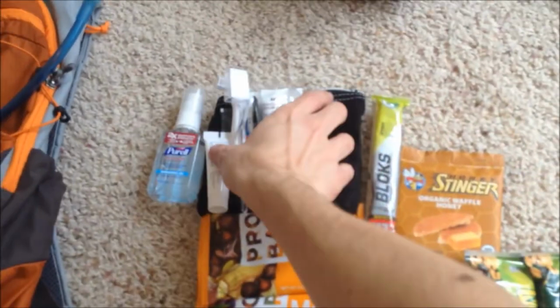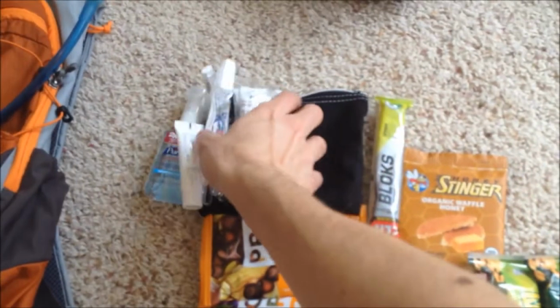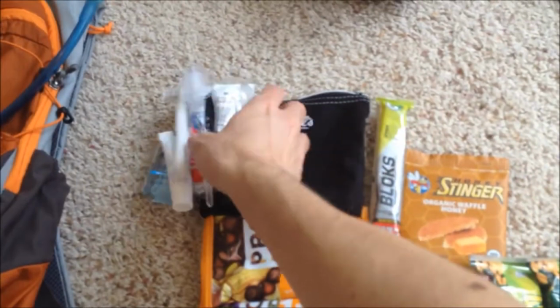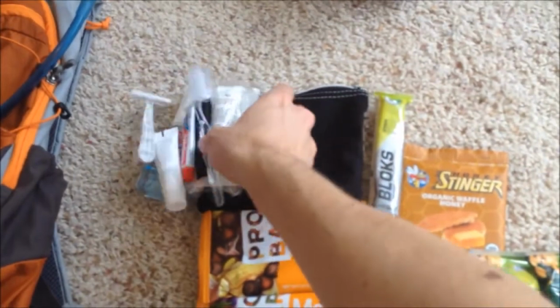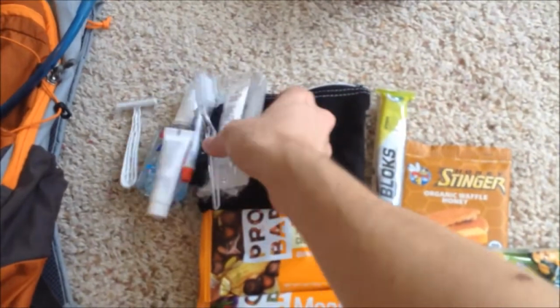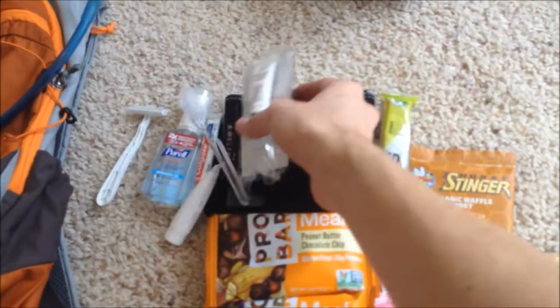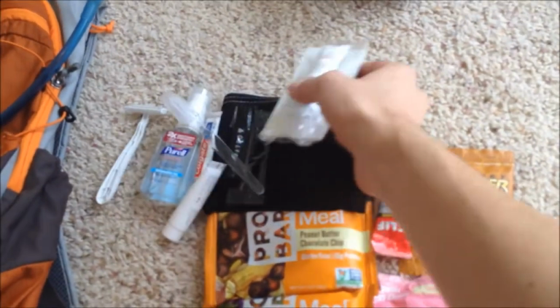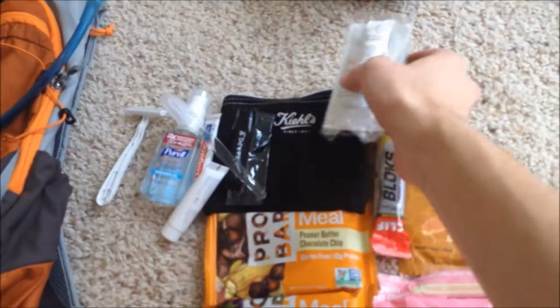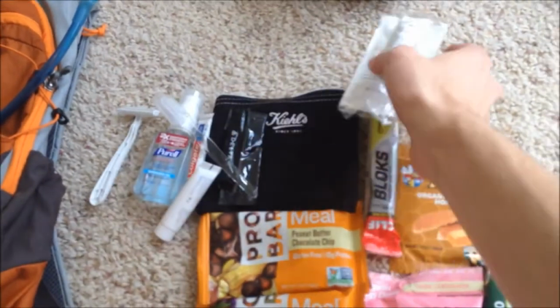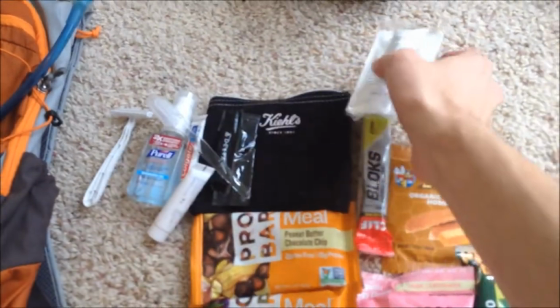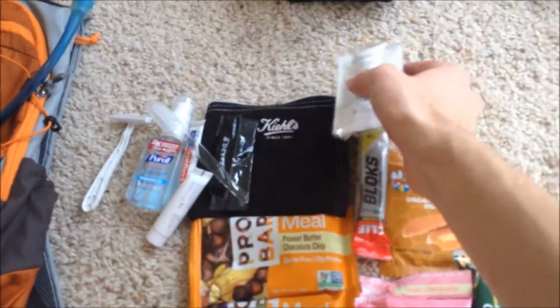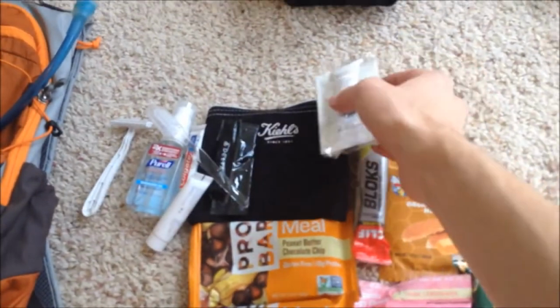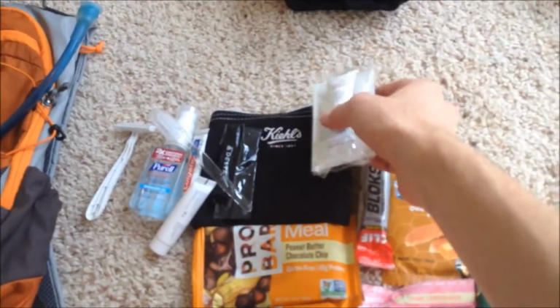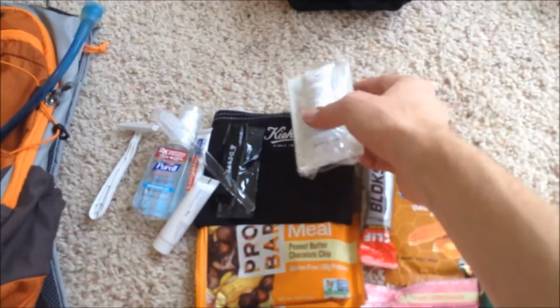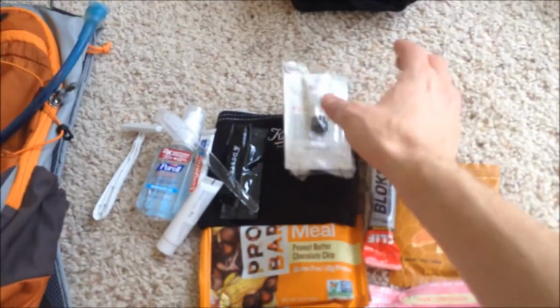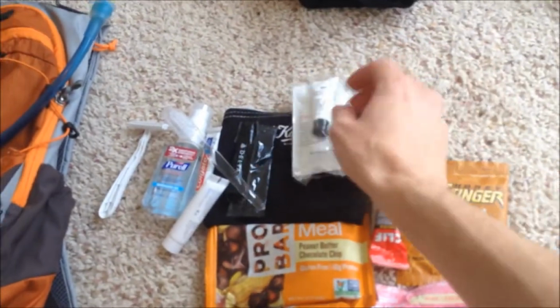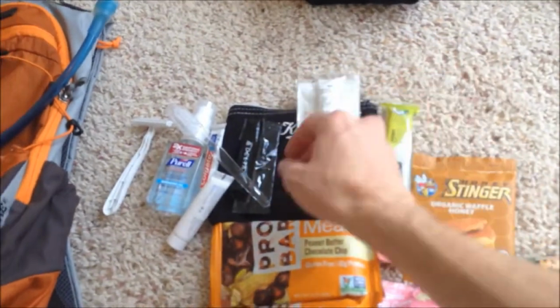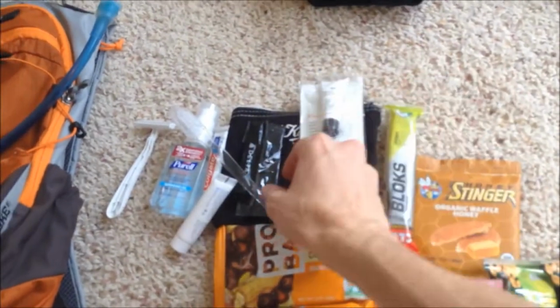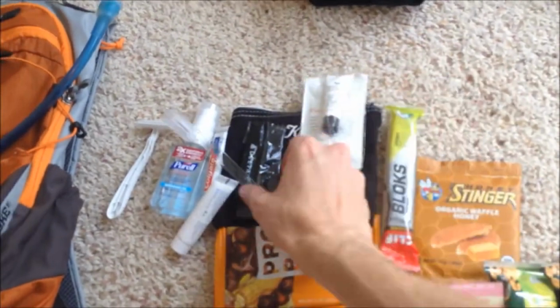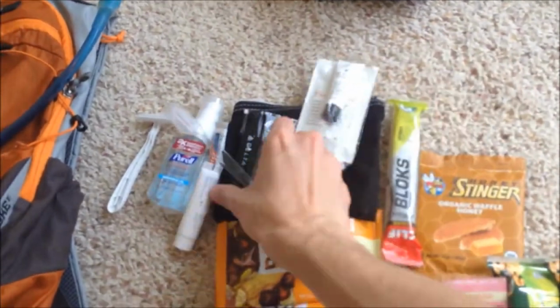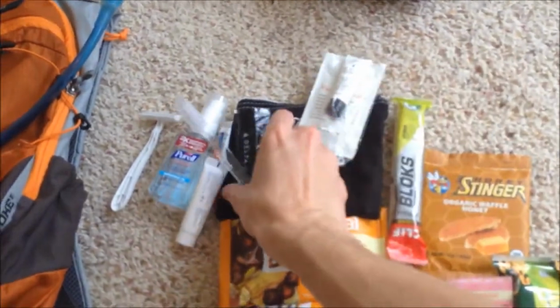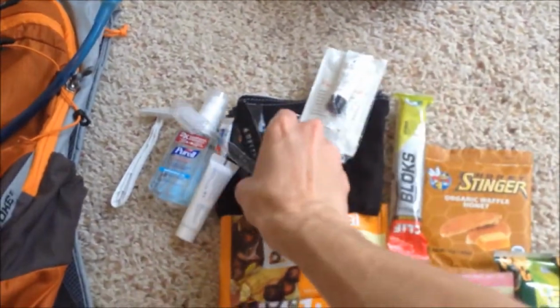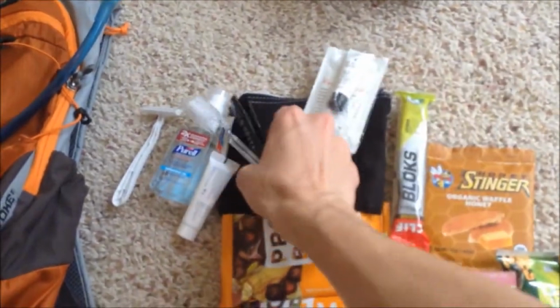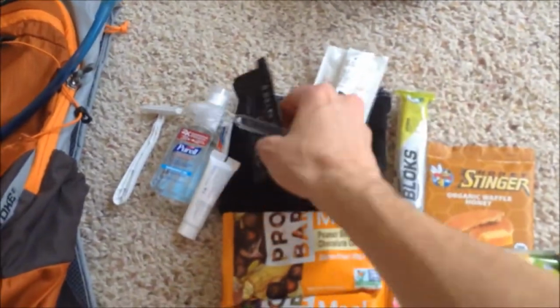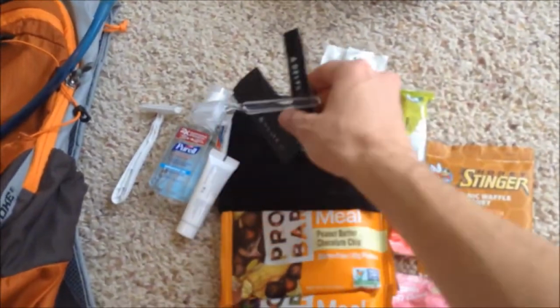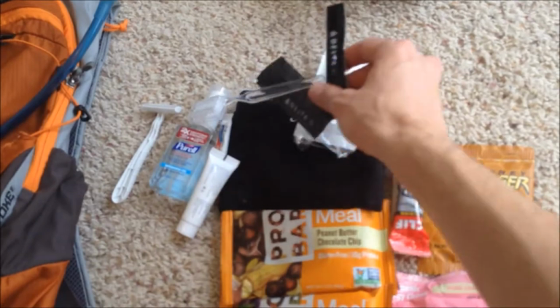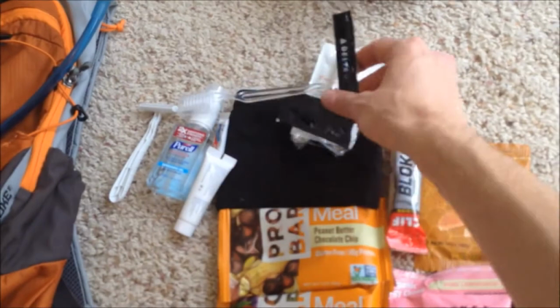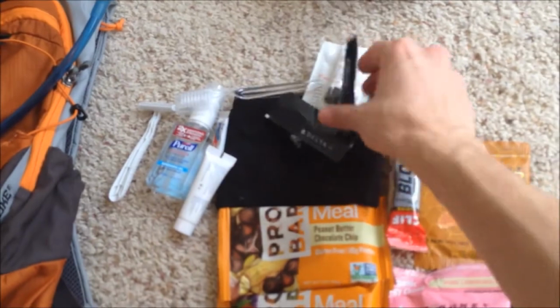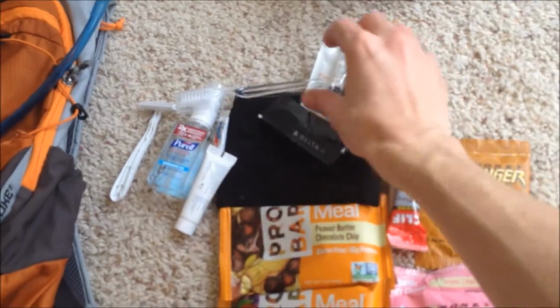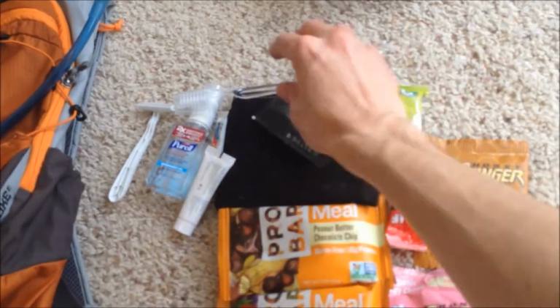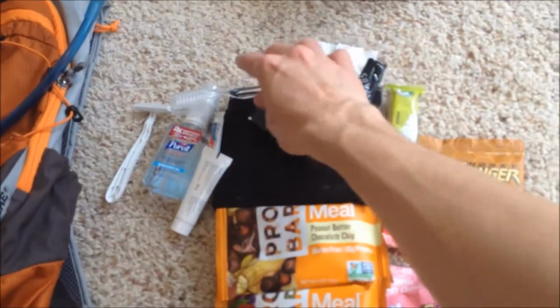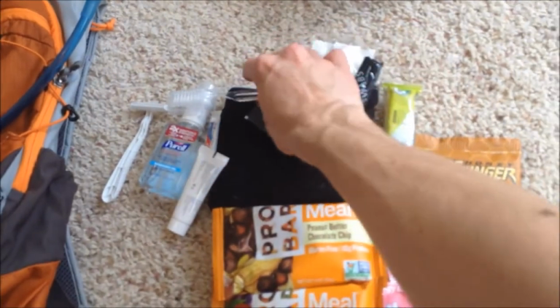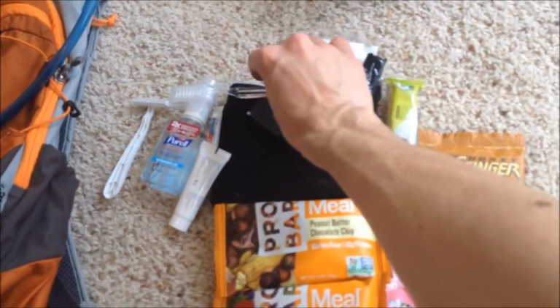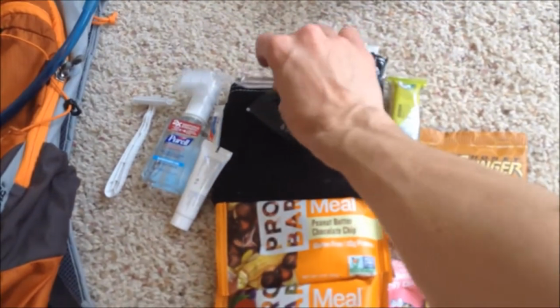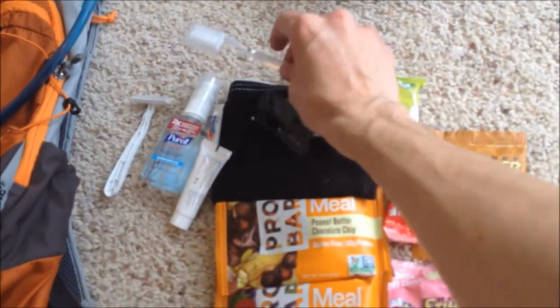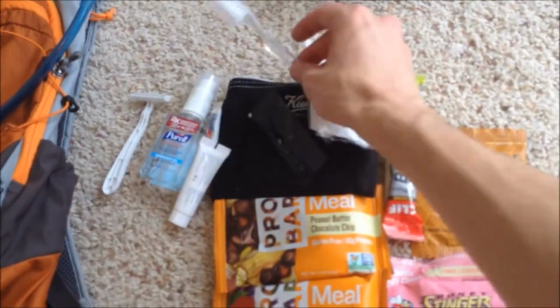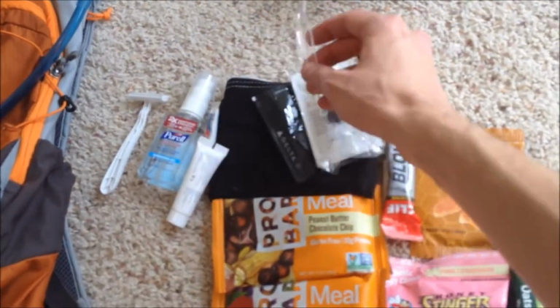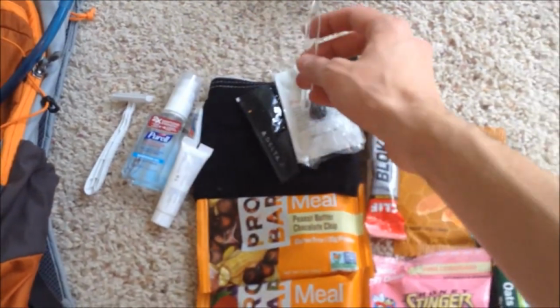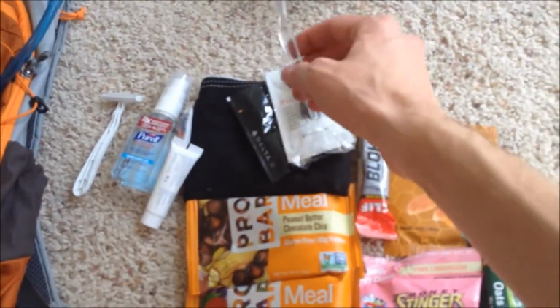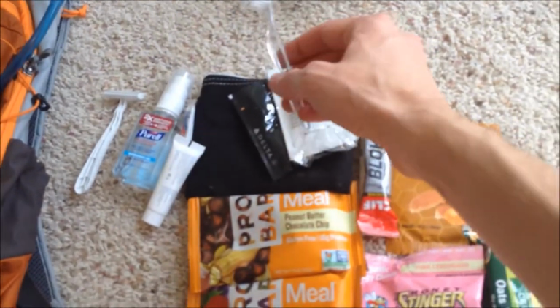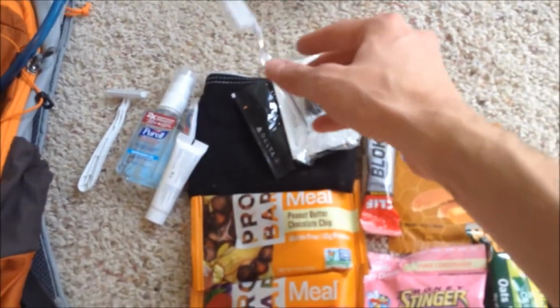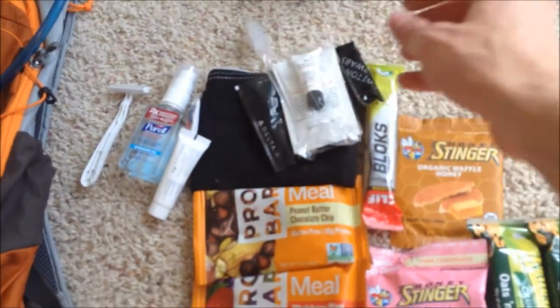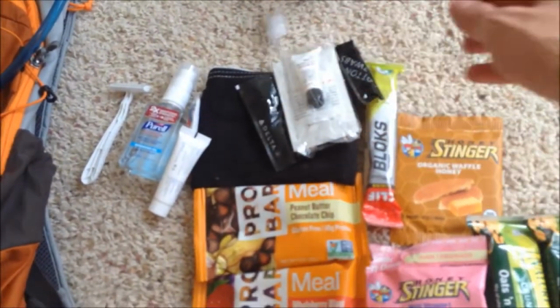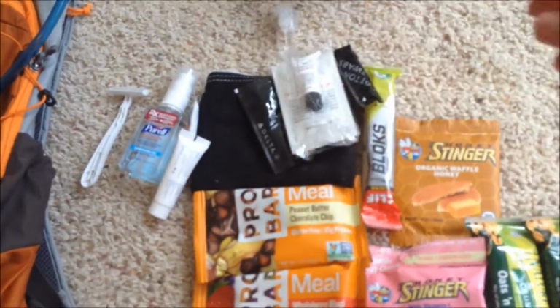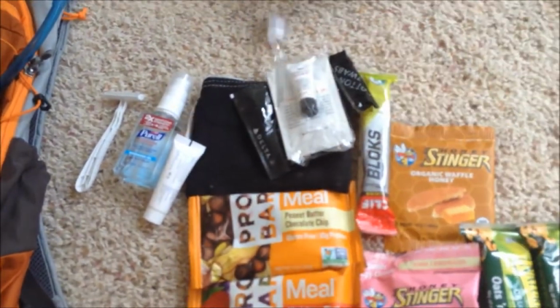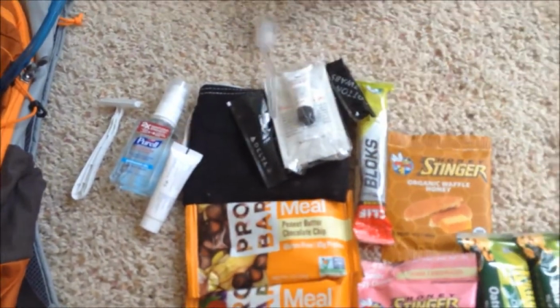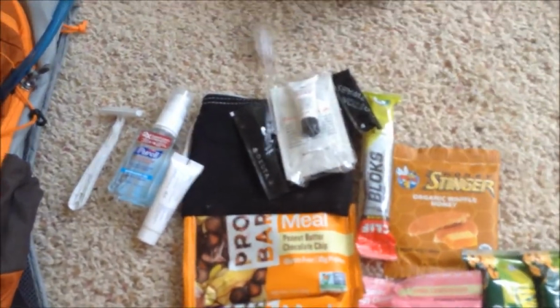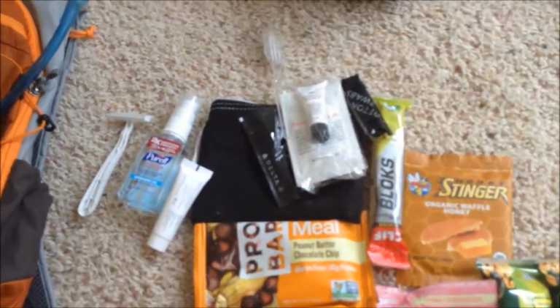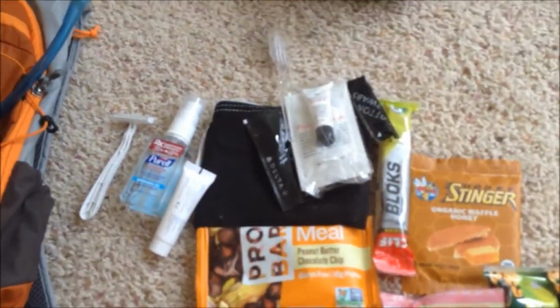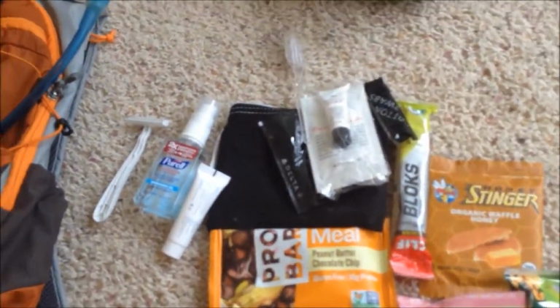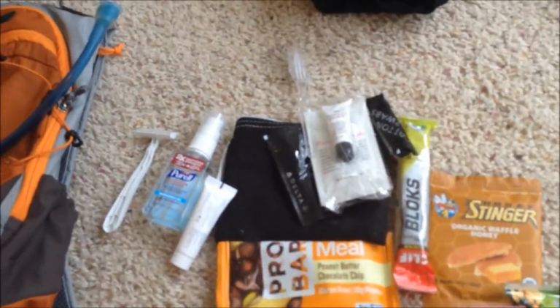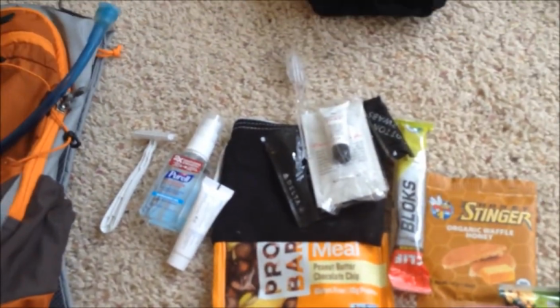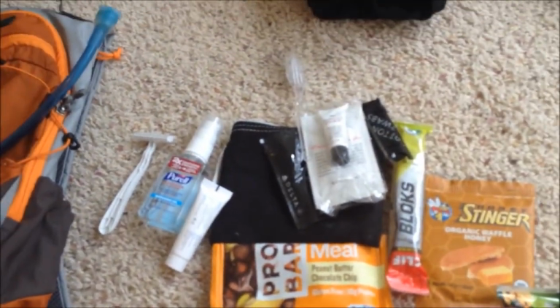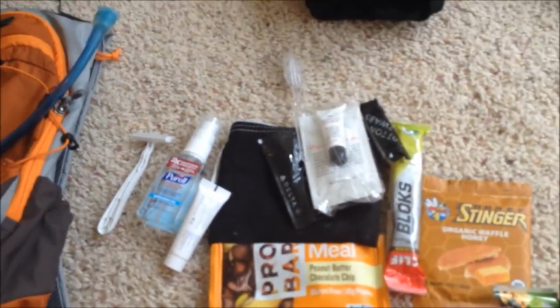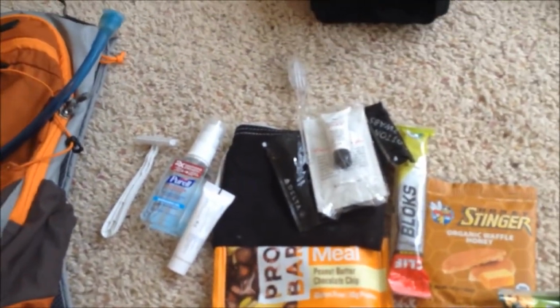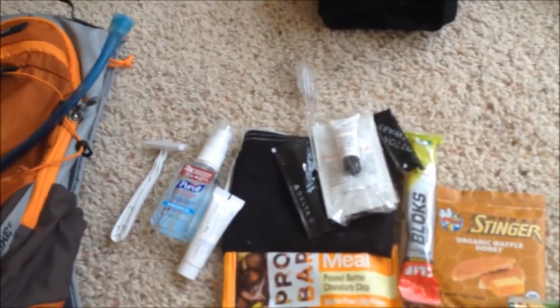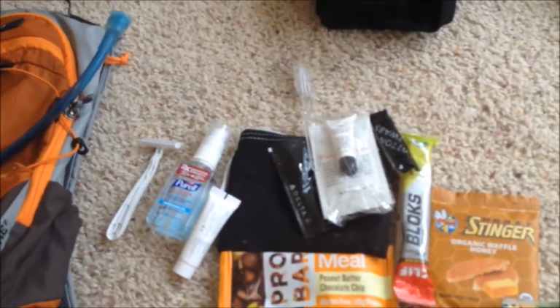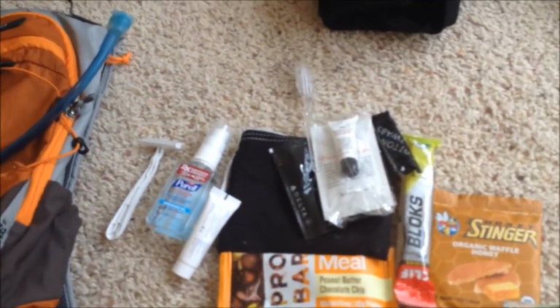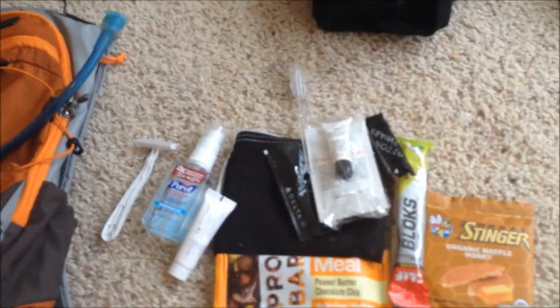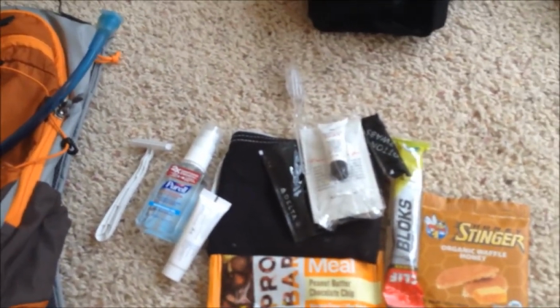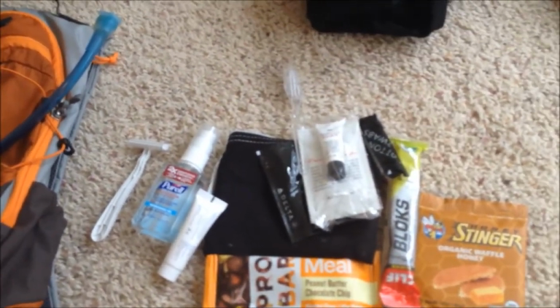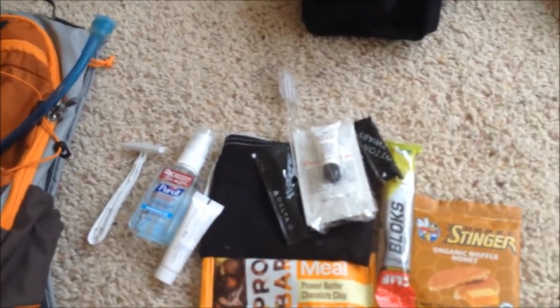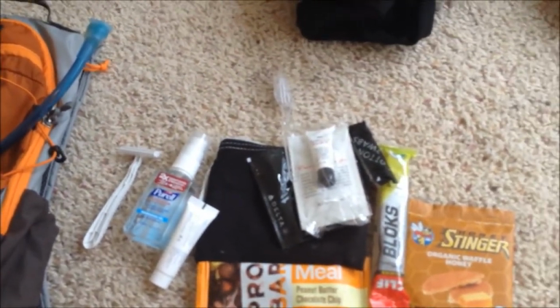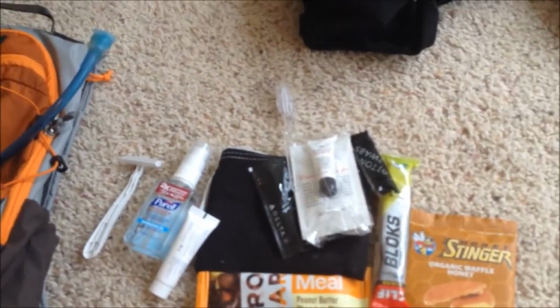Assorted gels, calorie stuff, and toiletries. One of the good things about having Delta cancel your flights is they give you this teeny tiny little bathroom kit that's super lightweight.